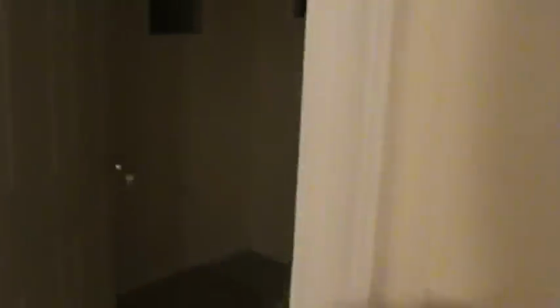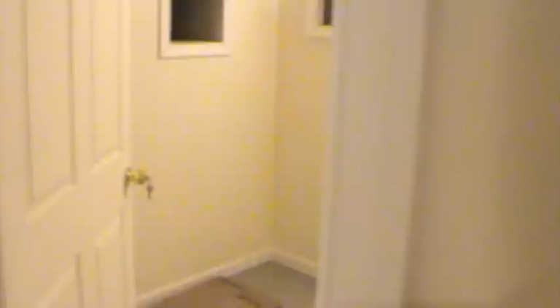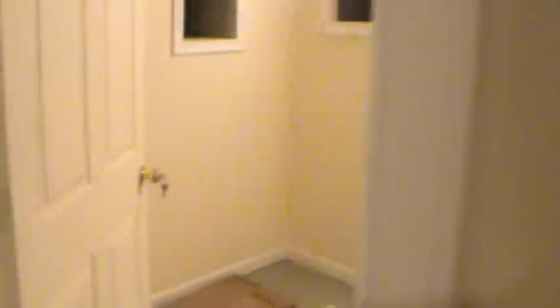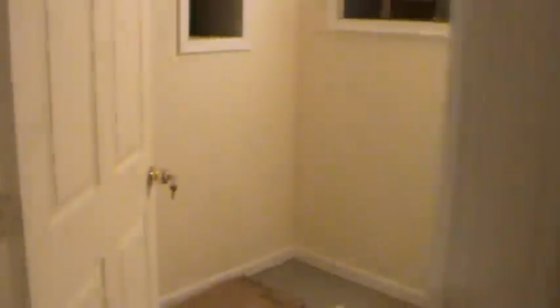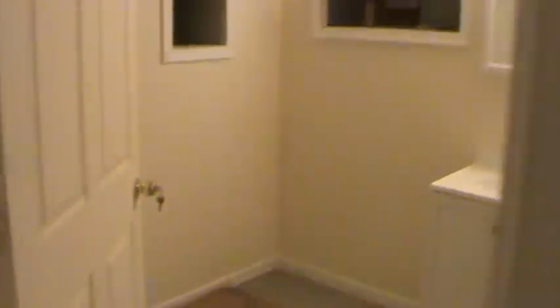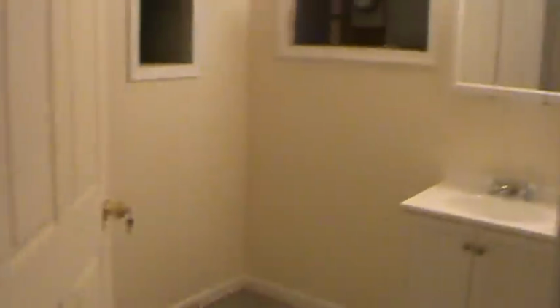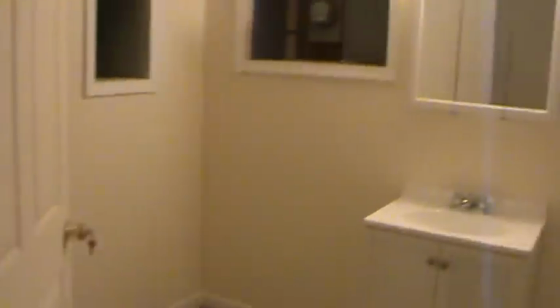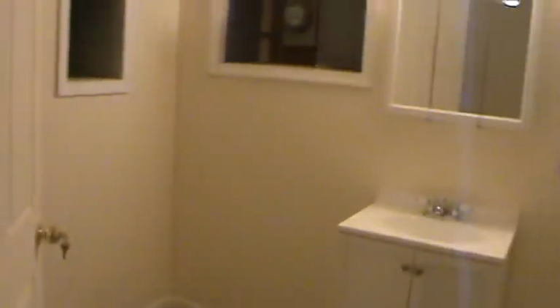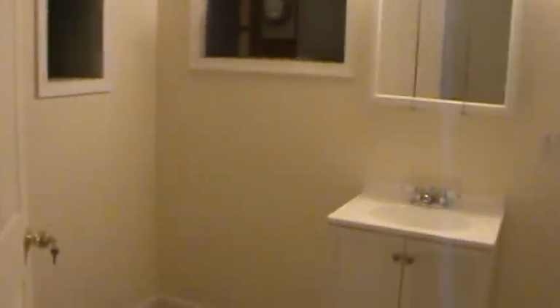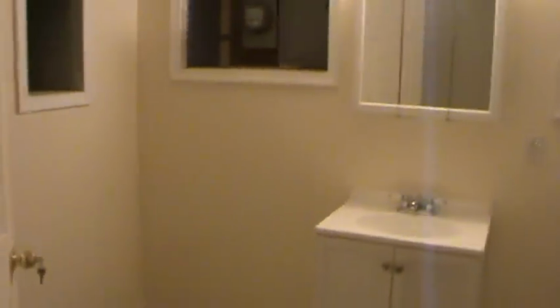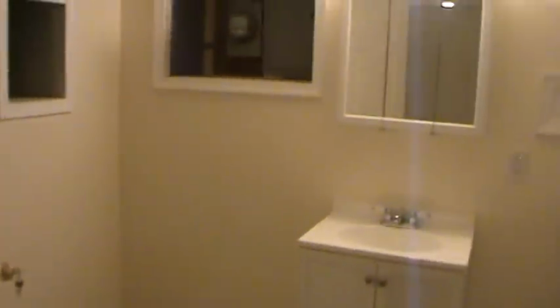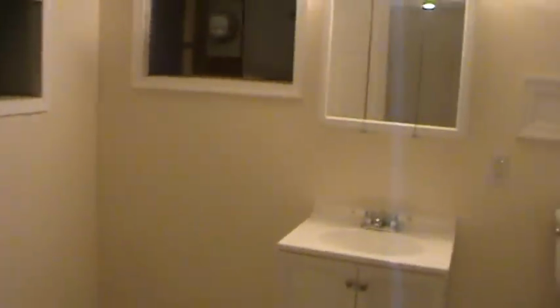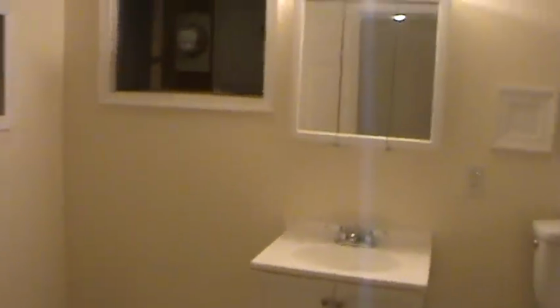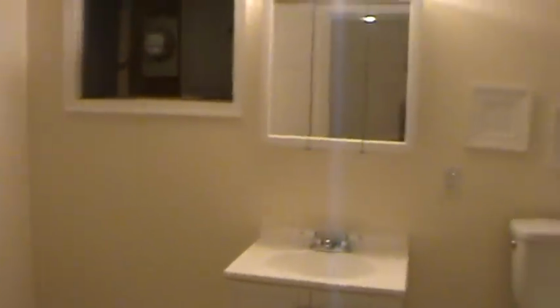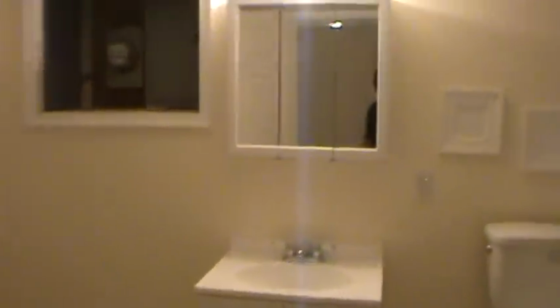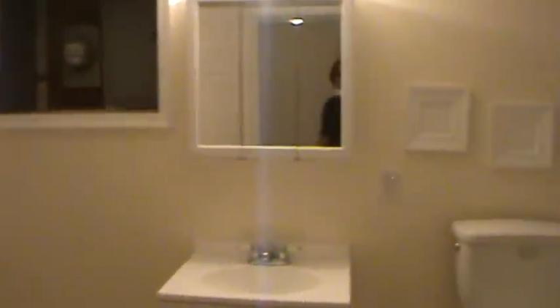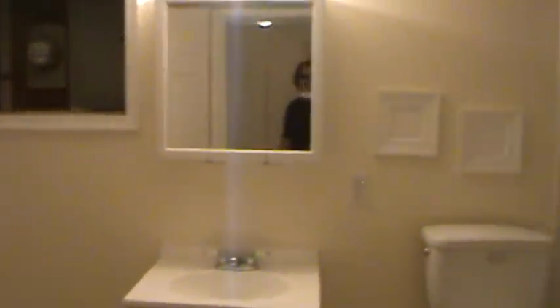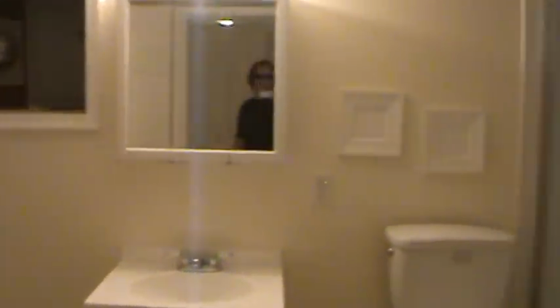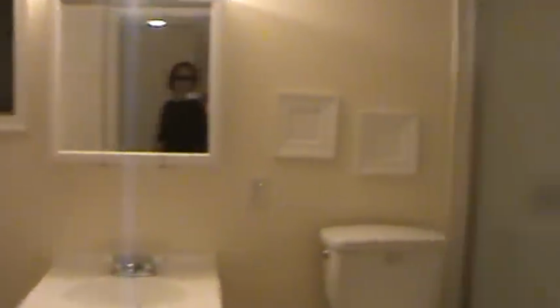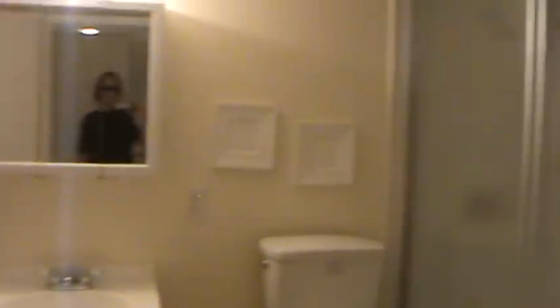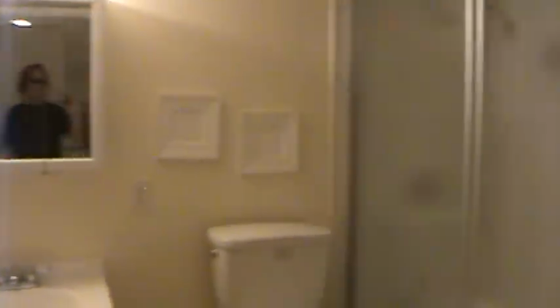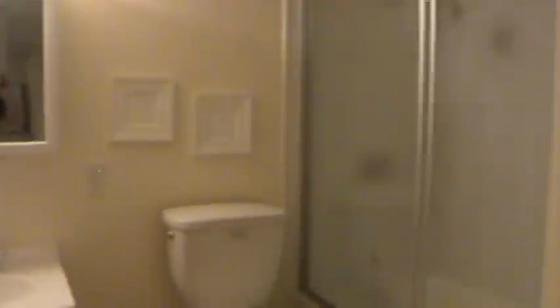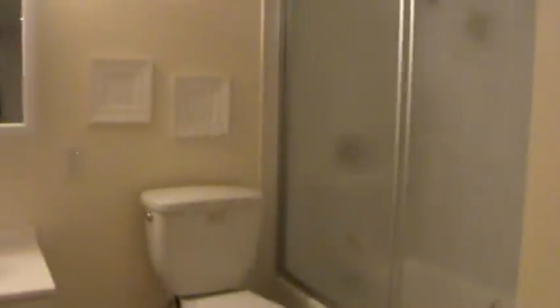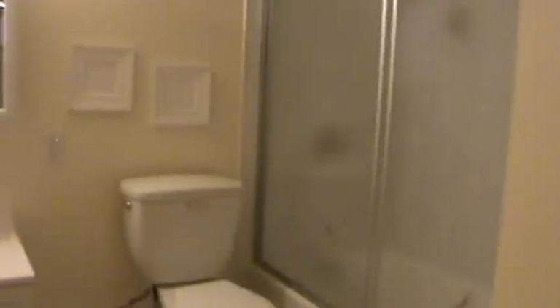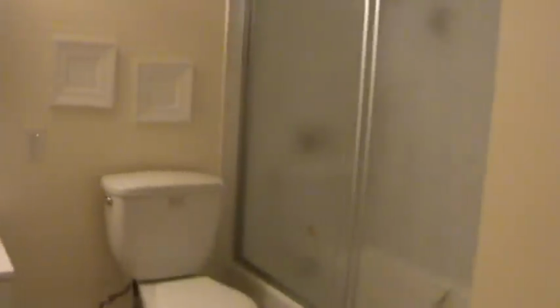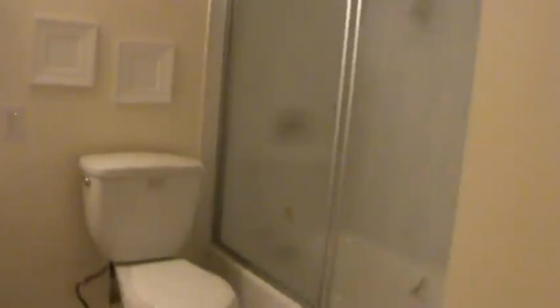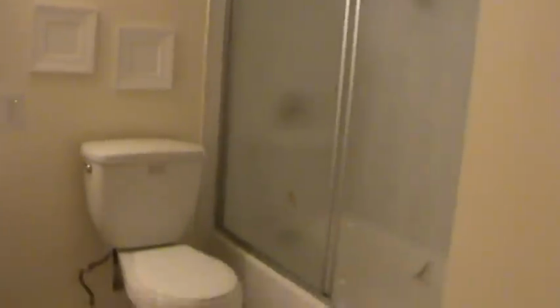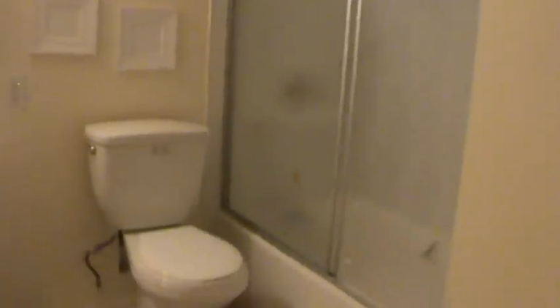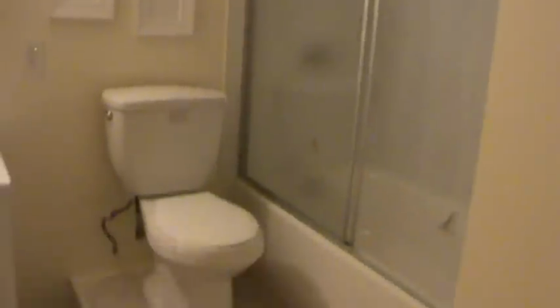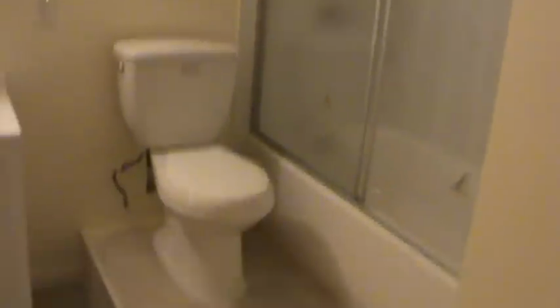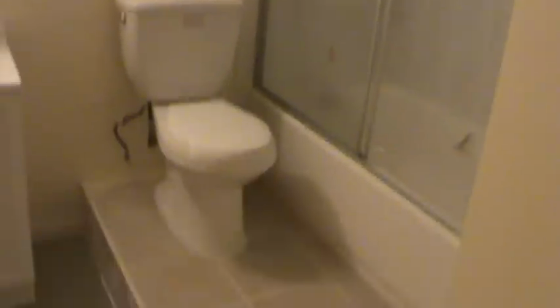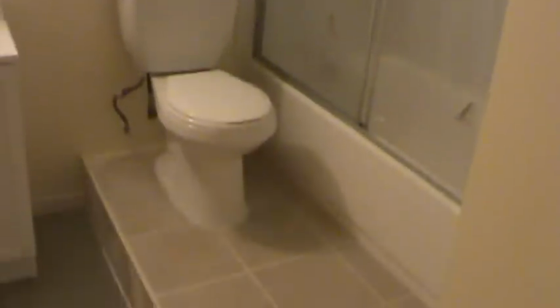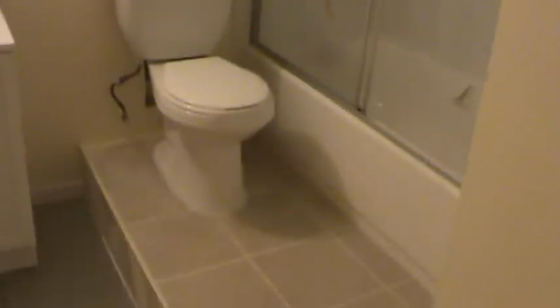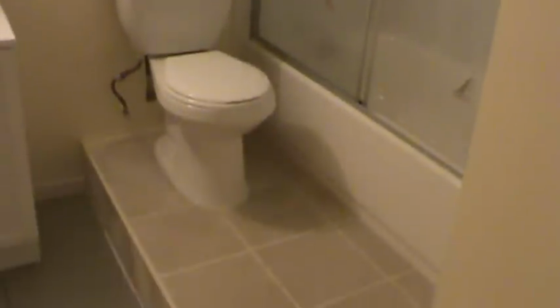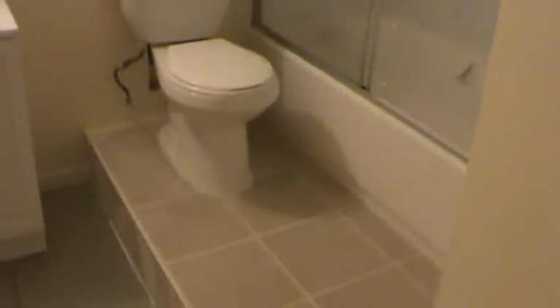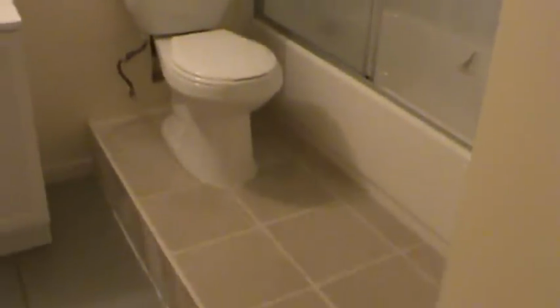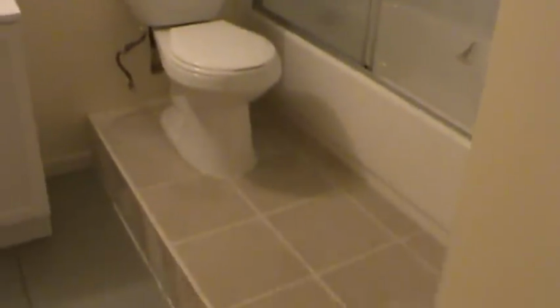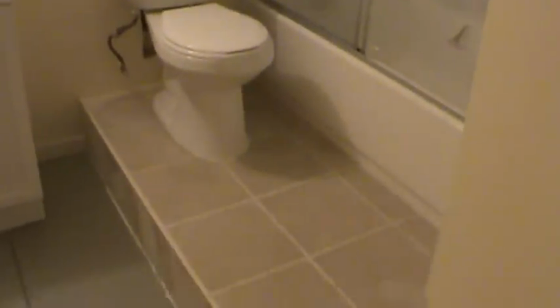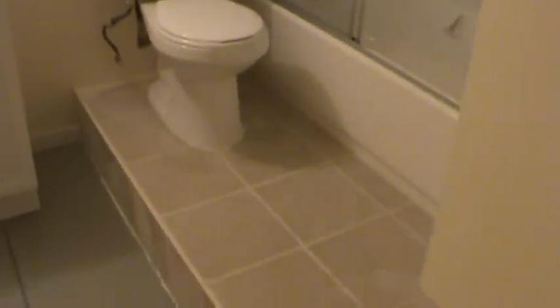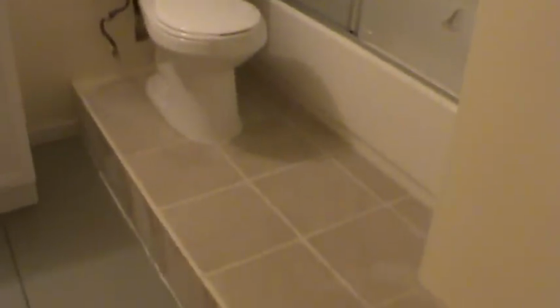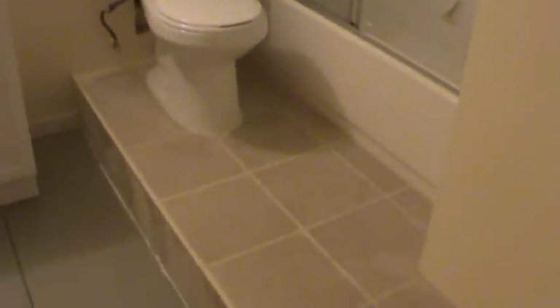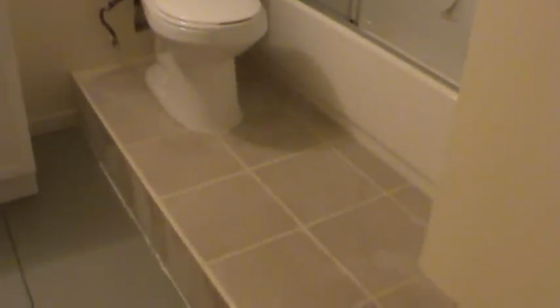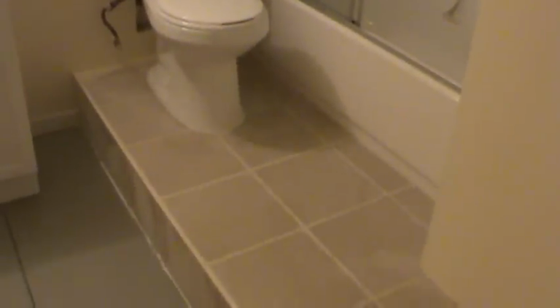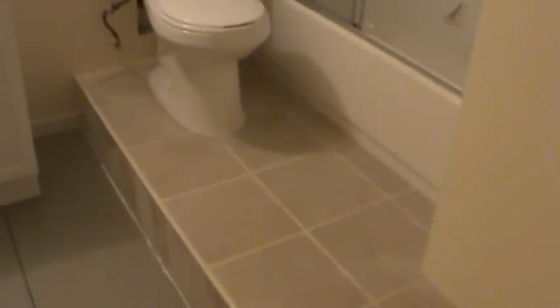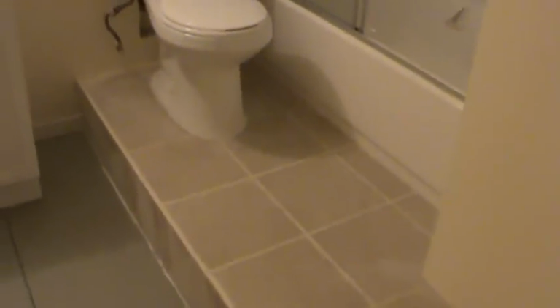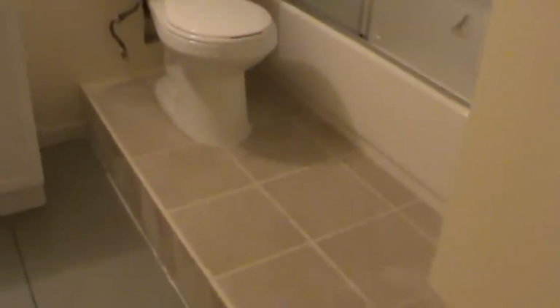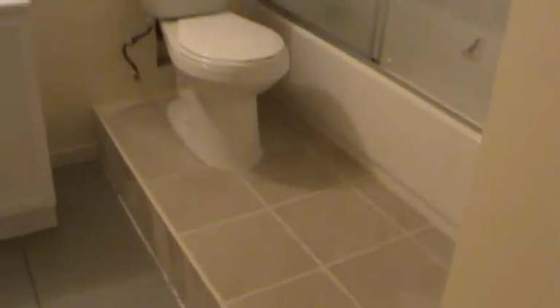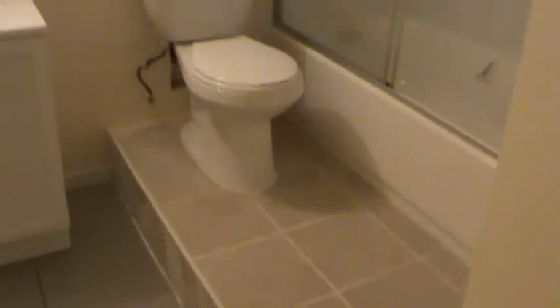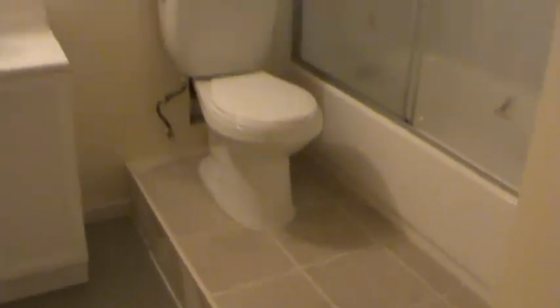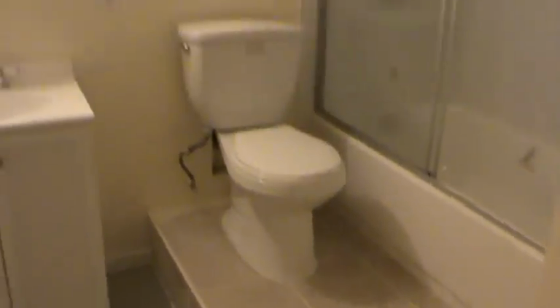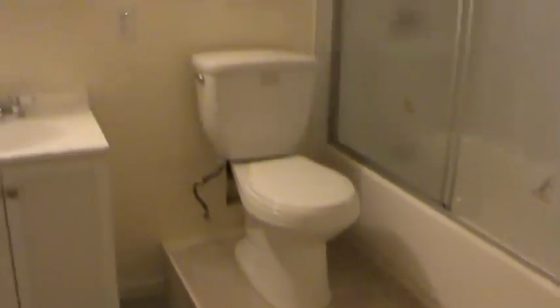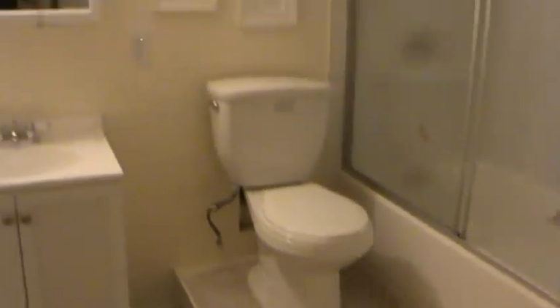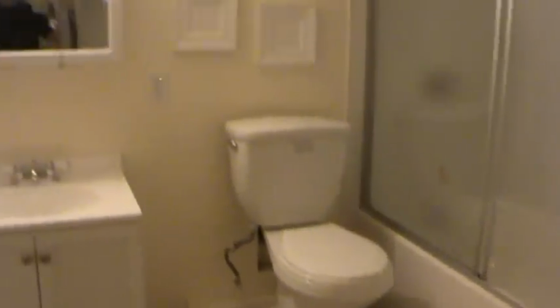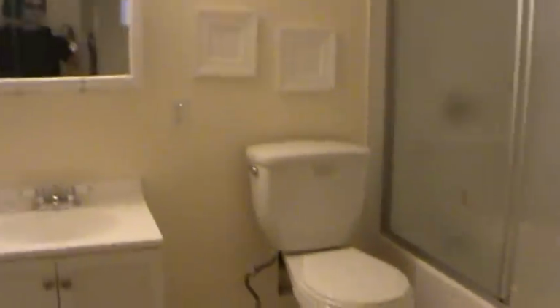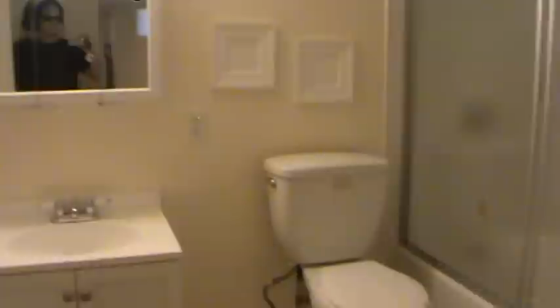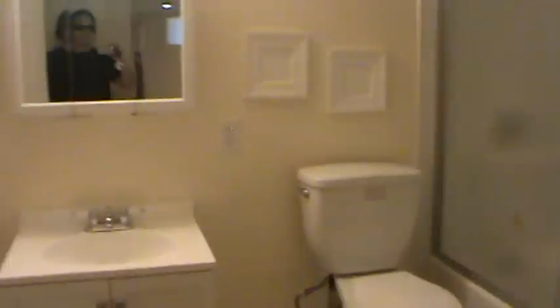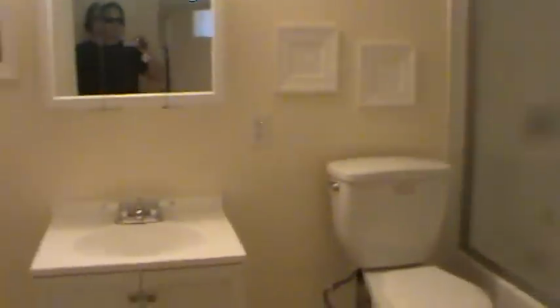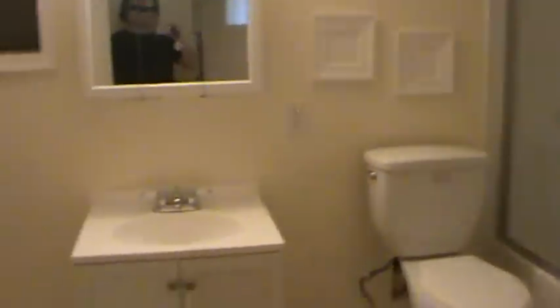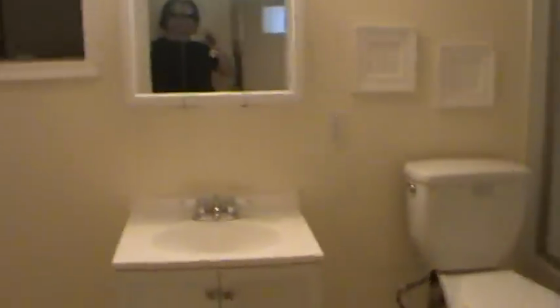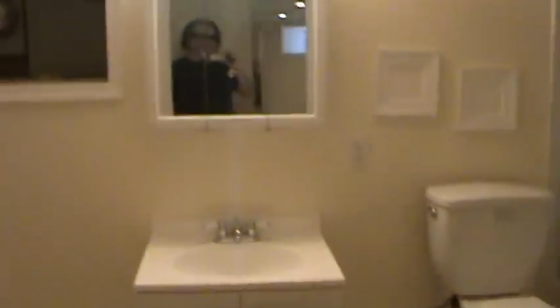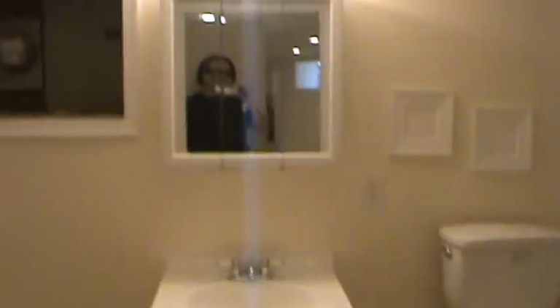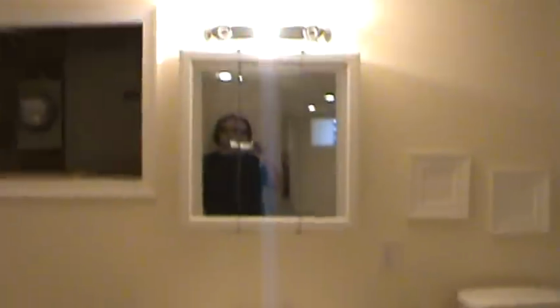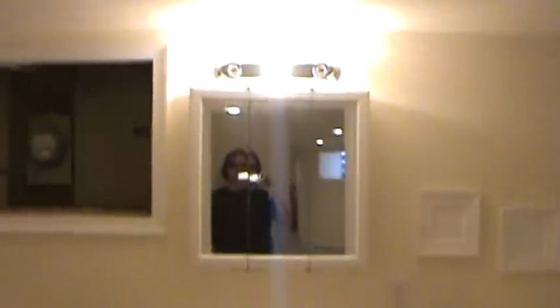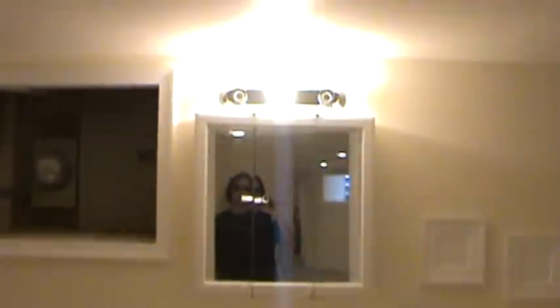A full bathroom was also added in the basement, complete with a tile shower, toilet, sink, and medicine cabinet.